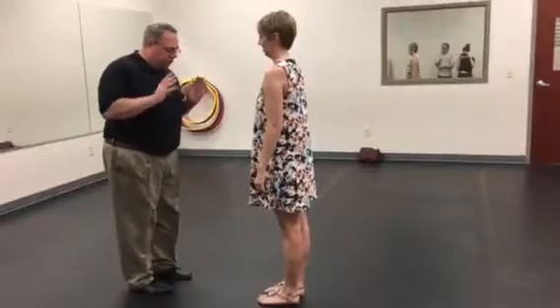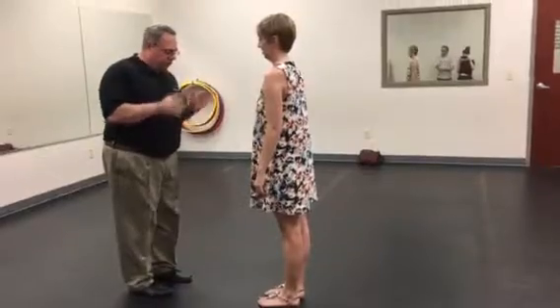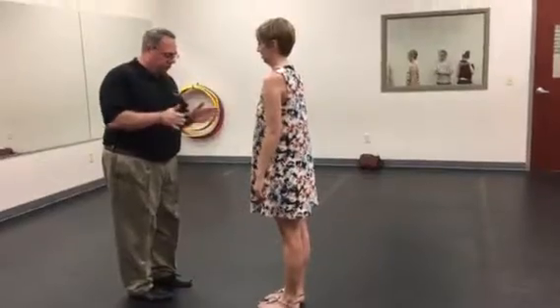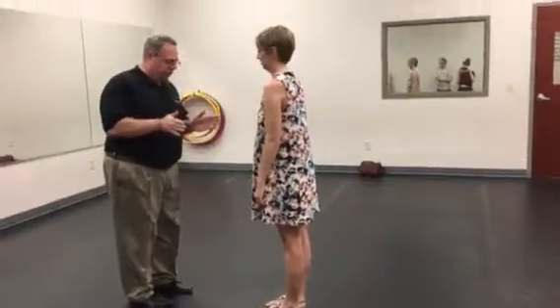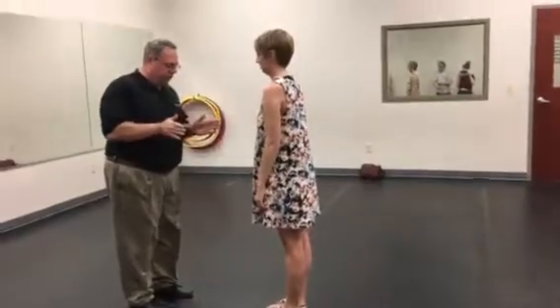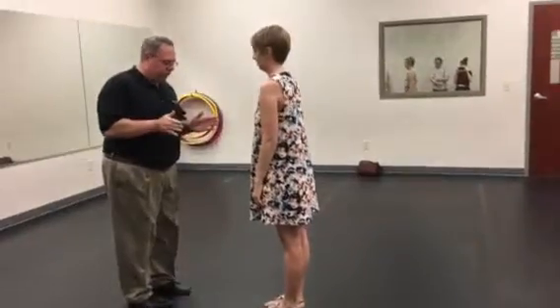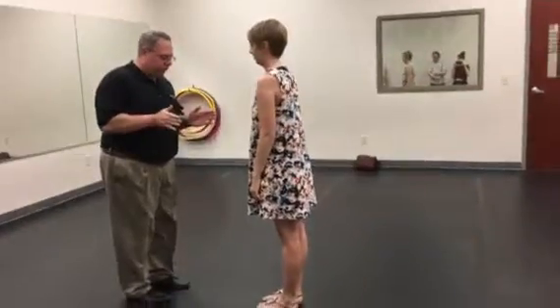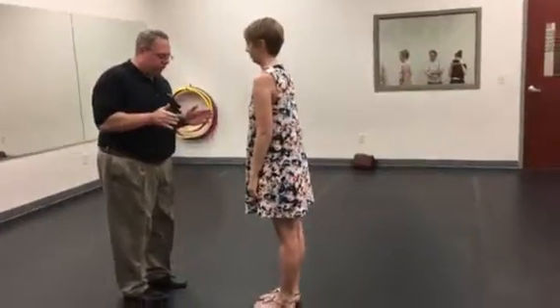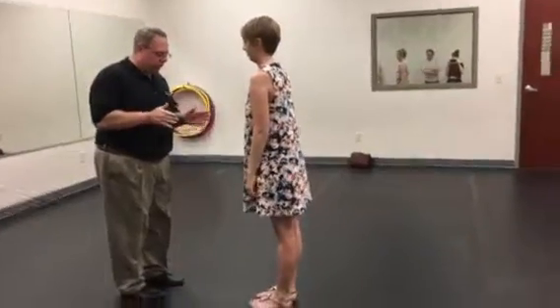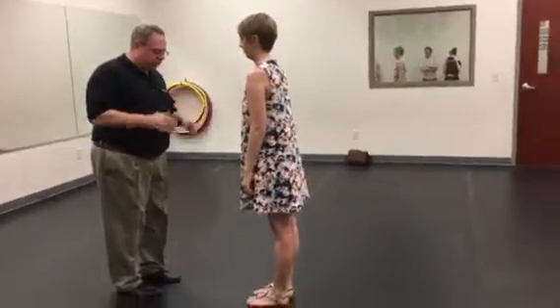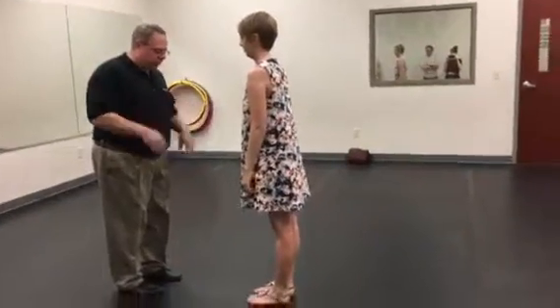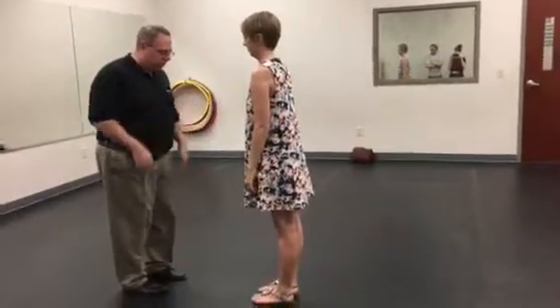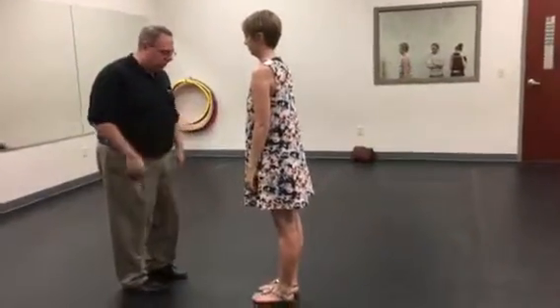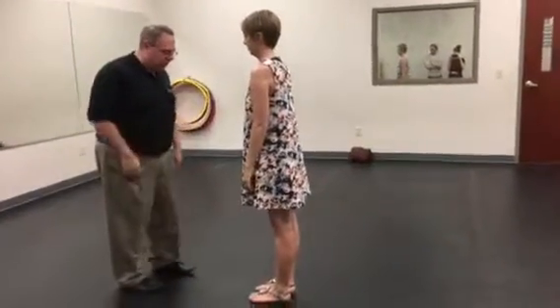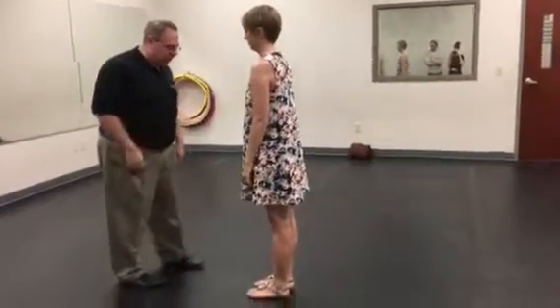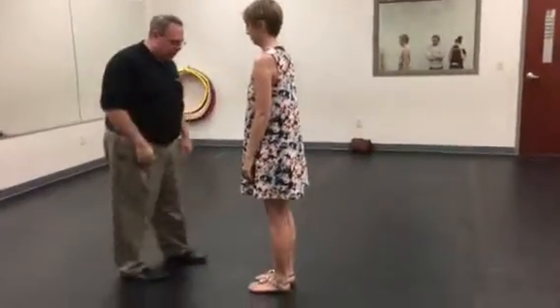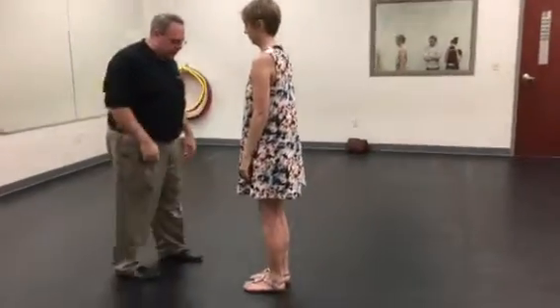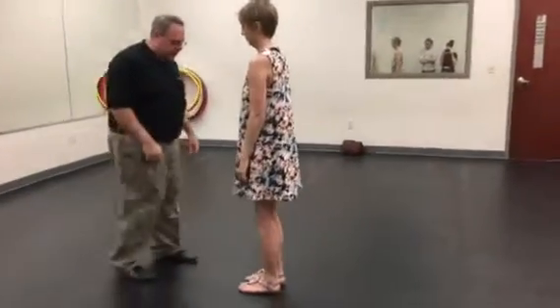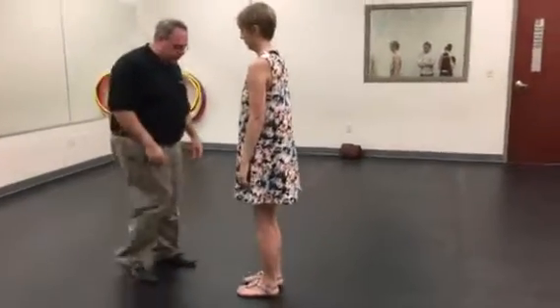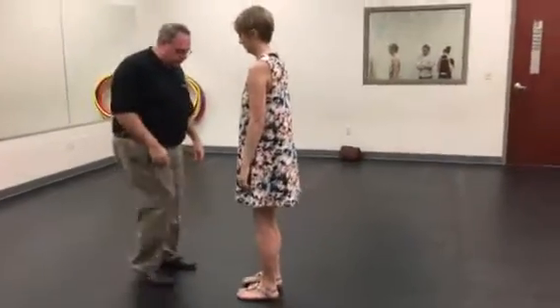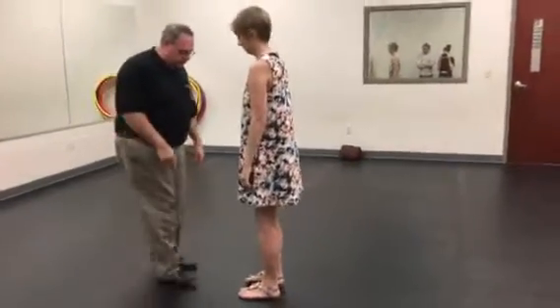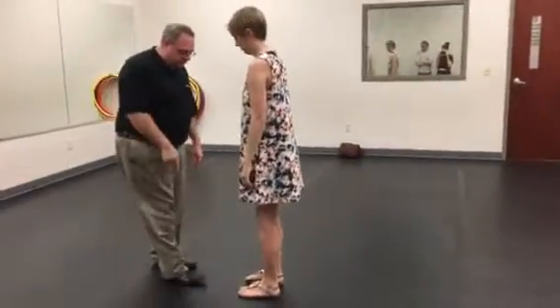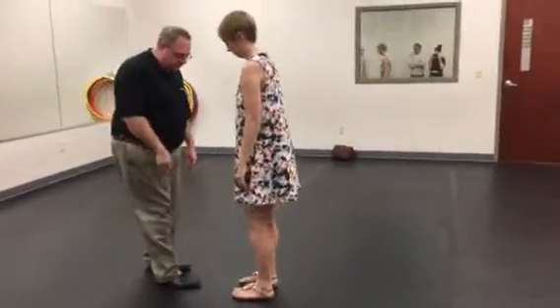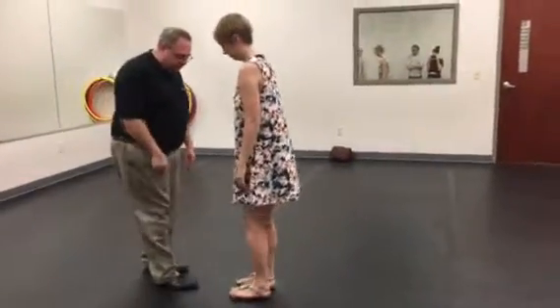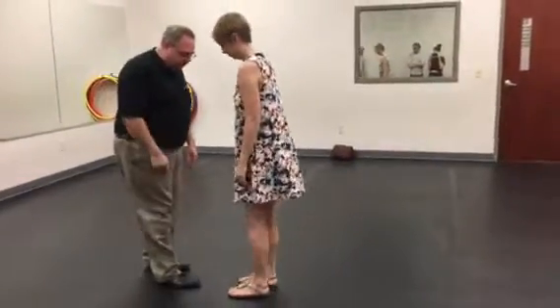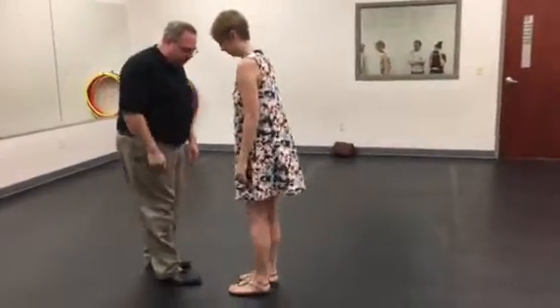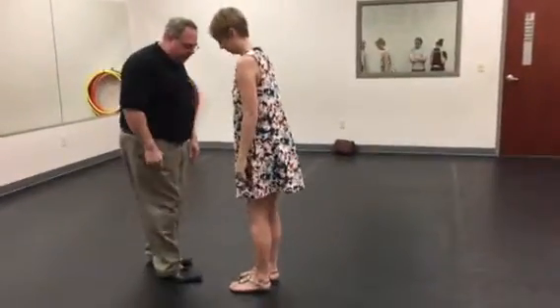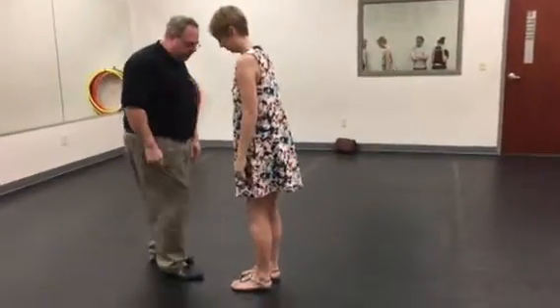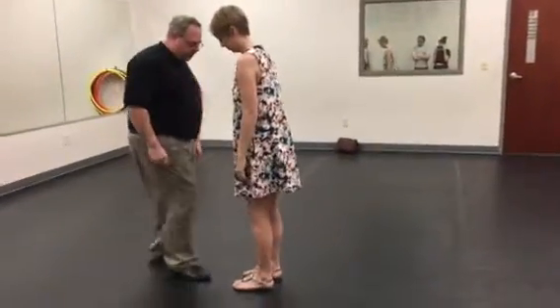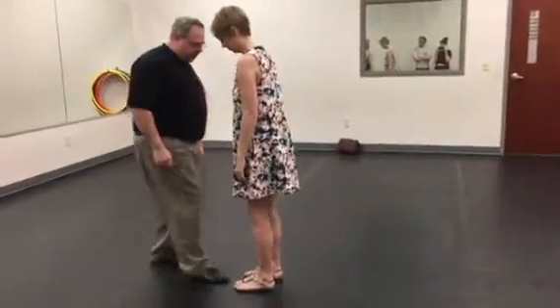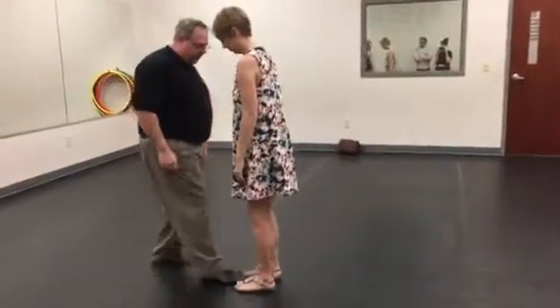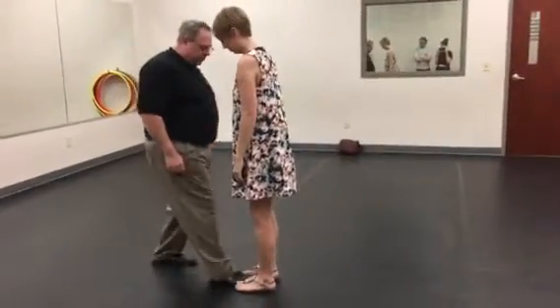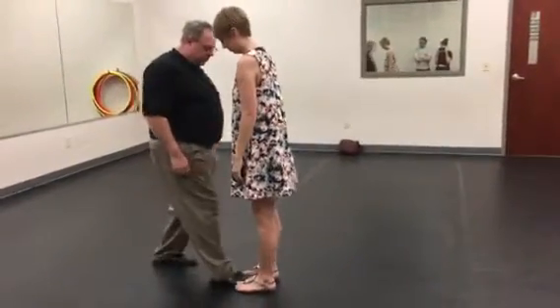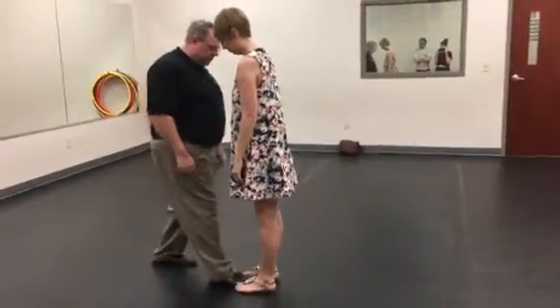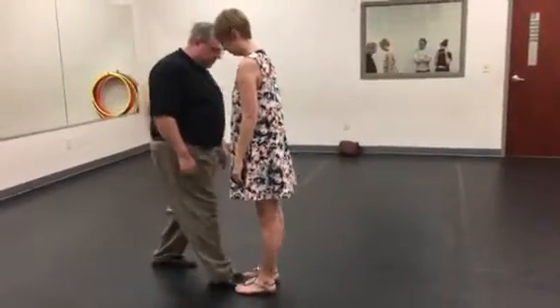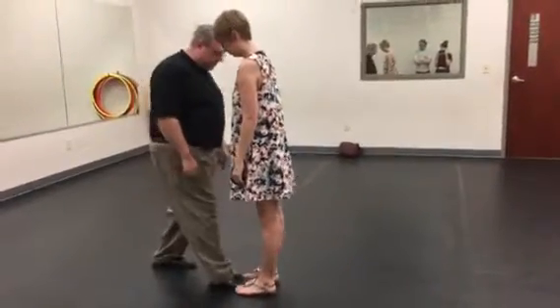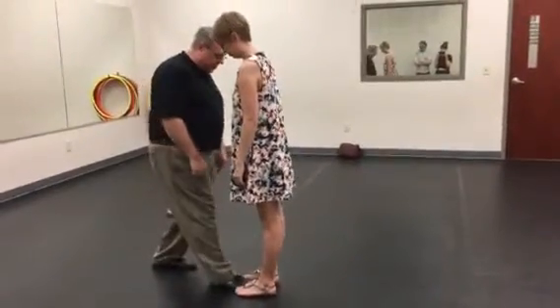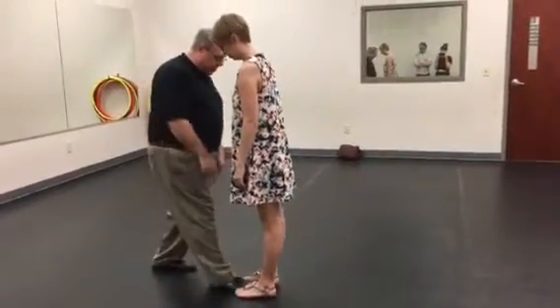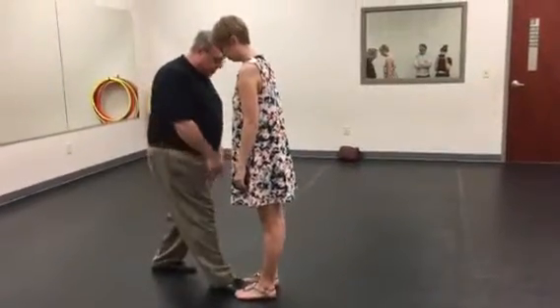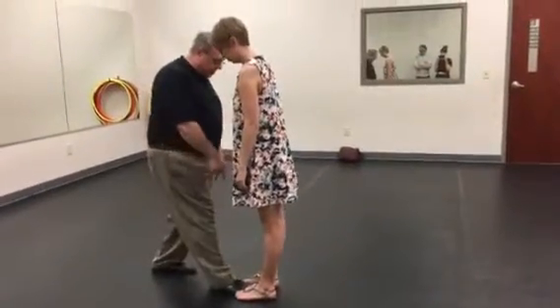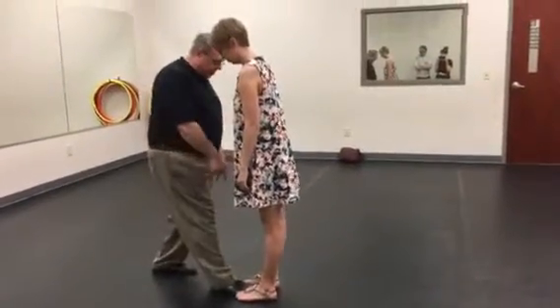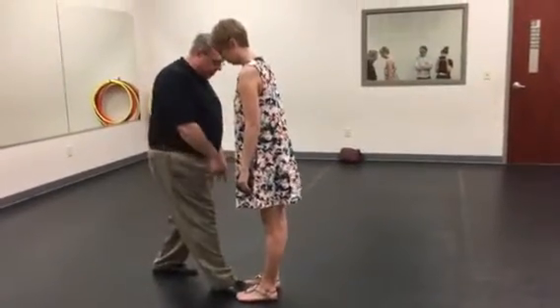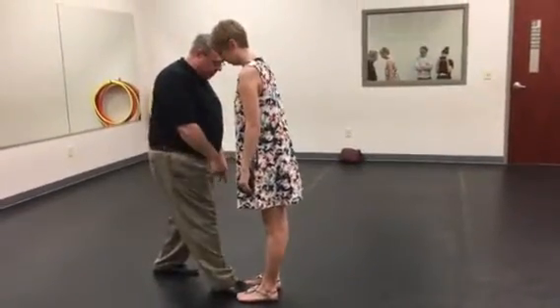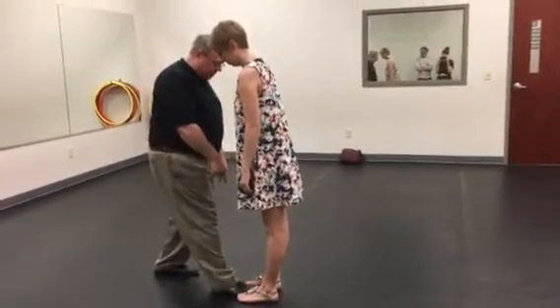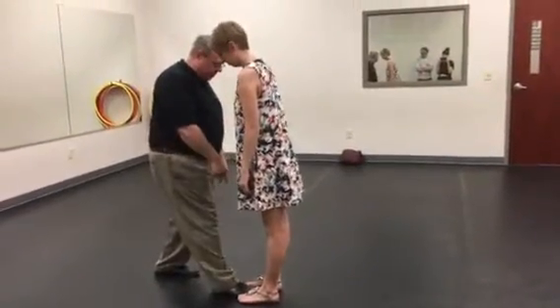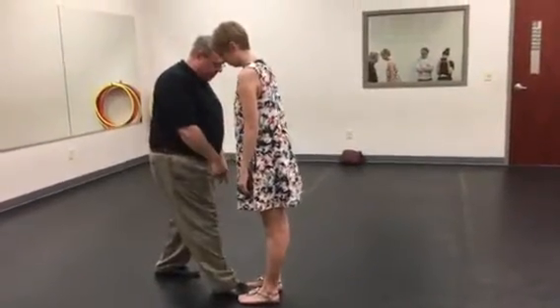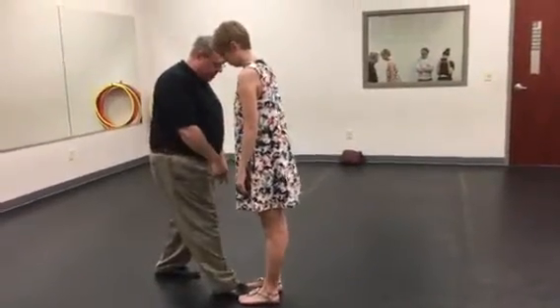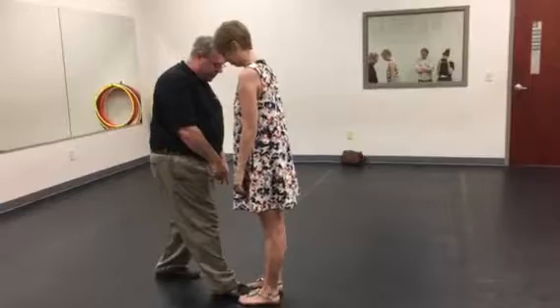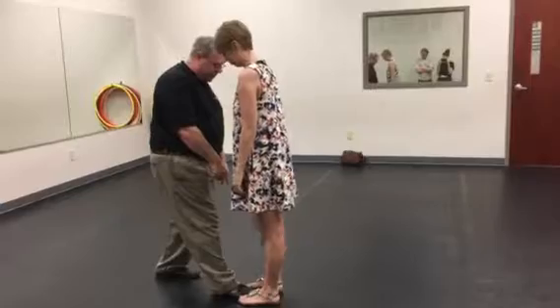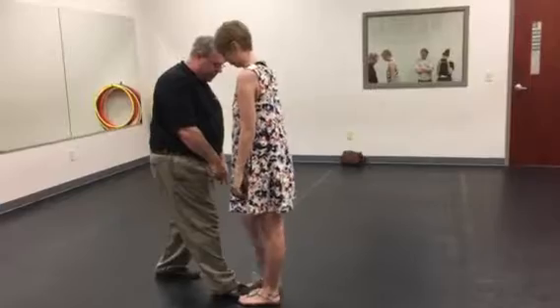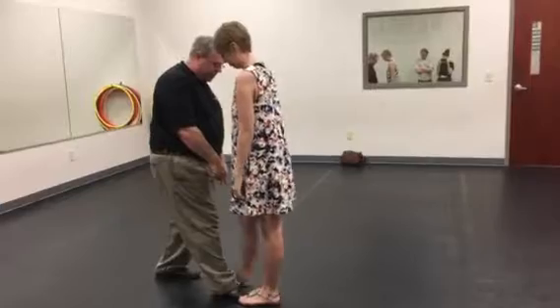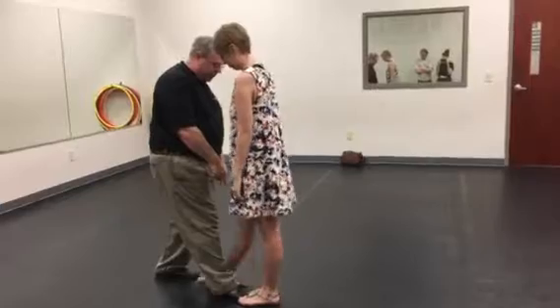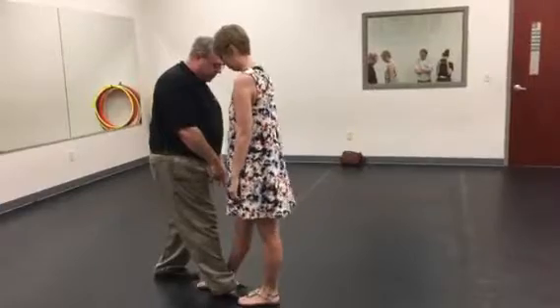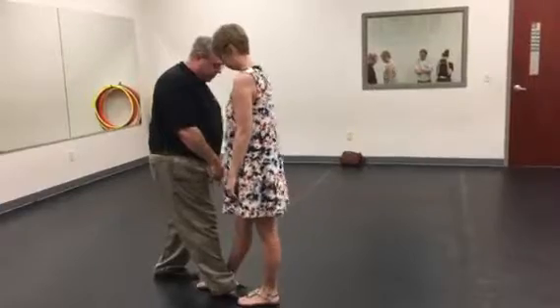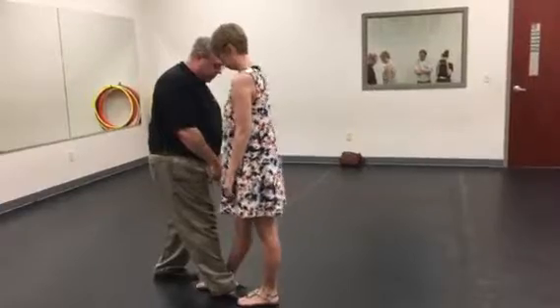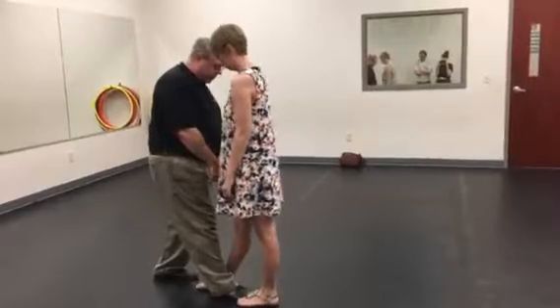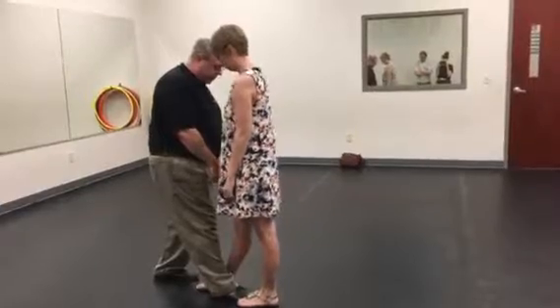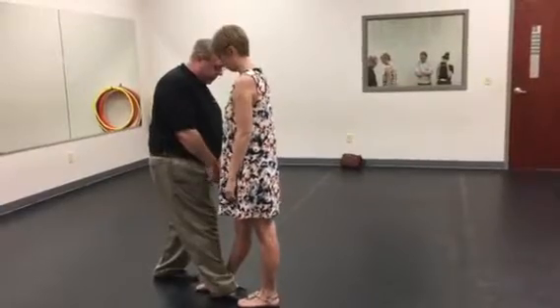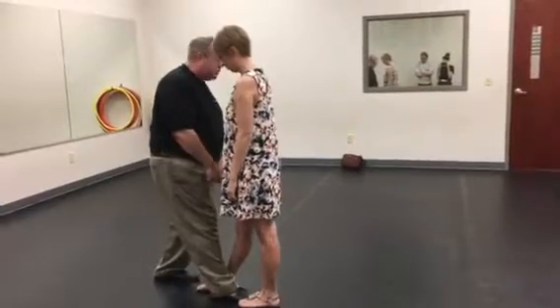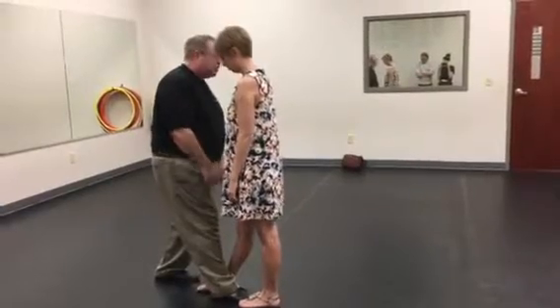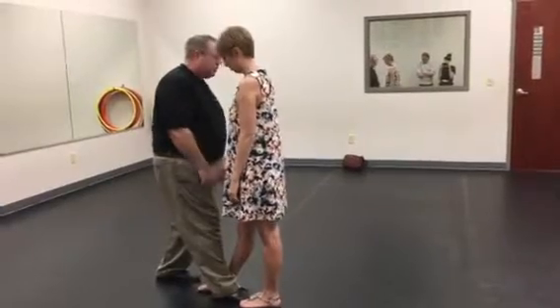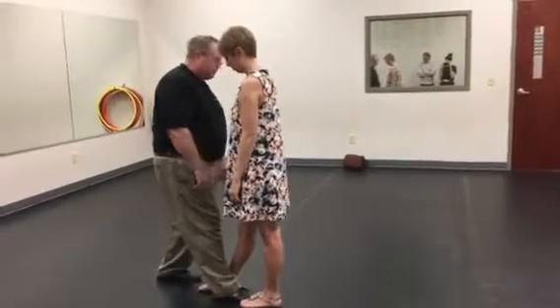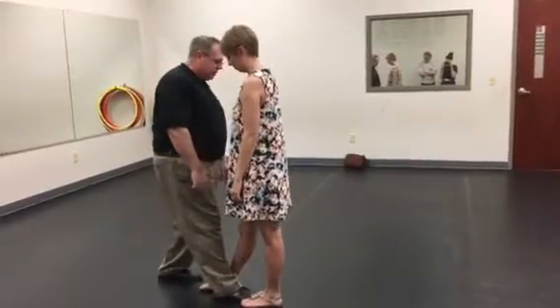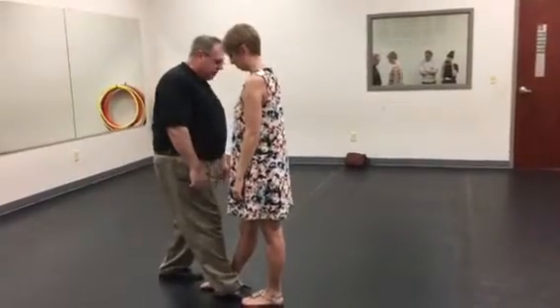We're going to go through footwork. The main thing here is to make sure your right foot can do this and her left foot can do this. Right foot as well.